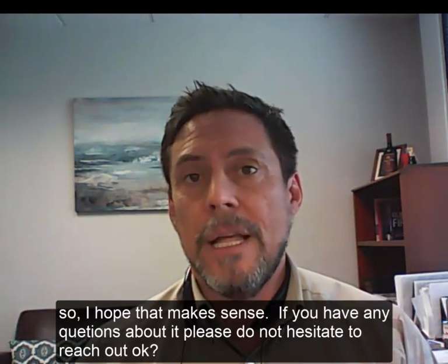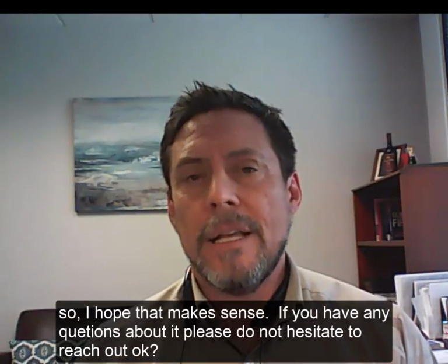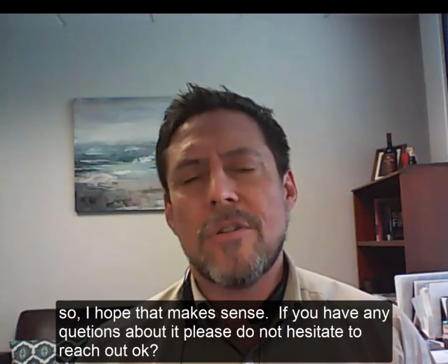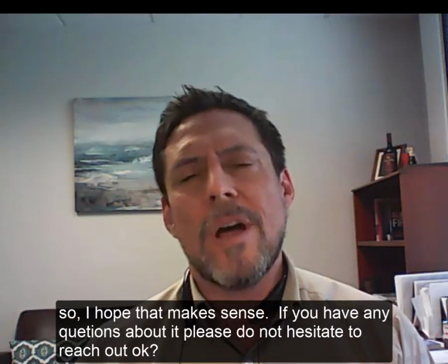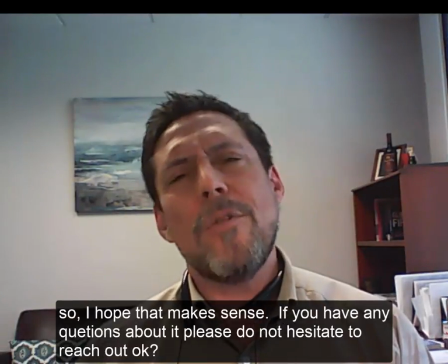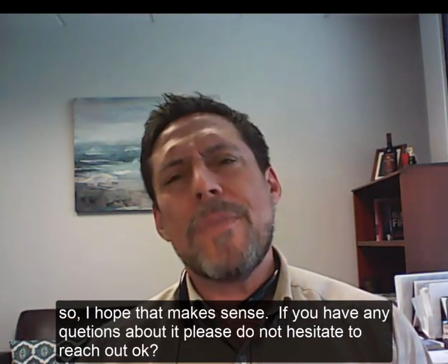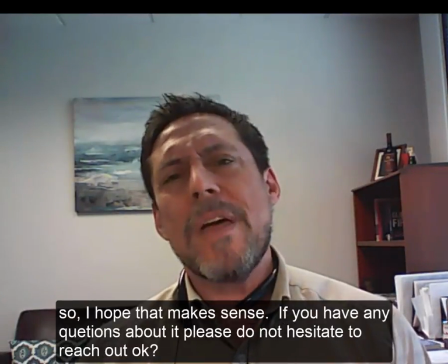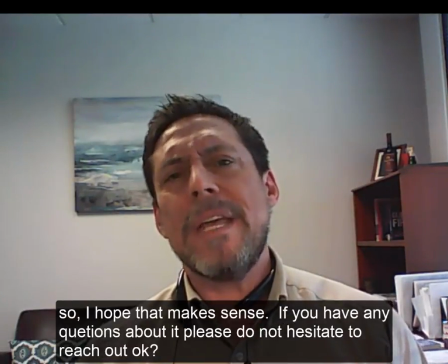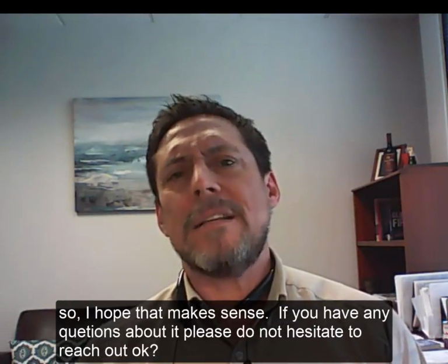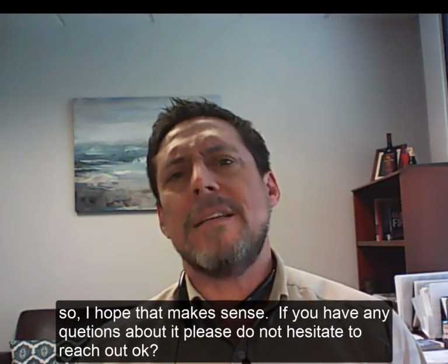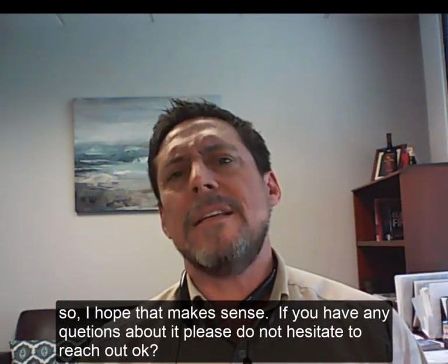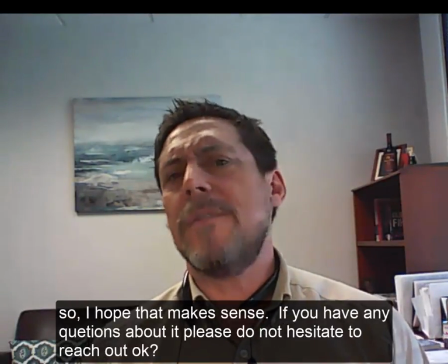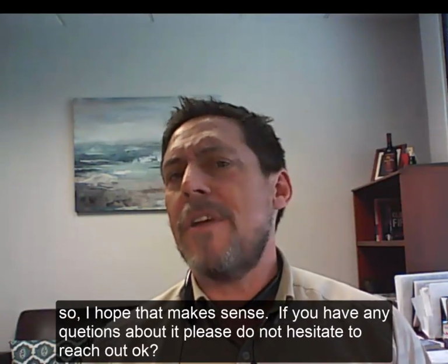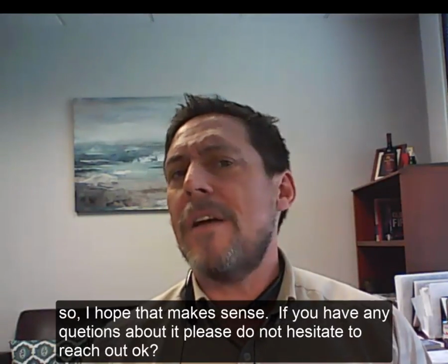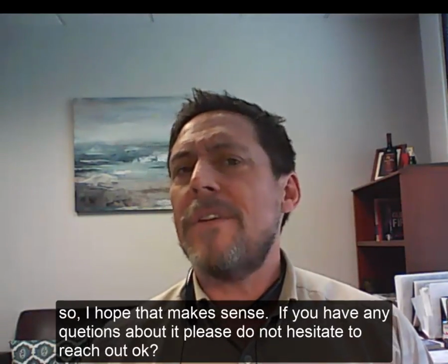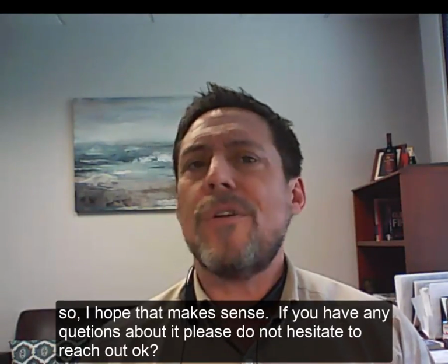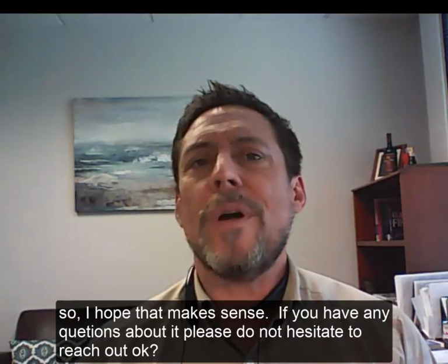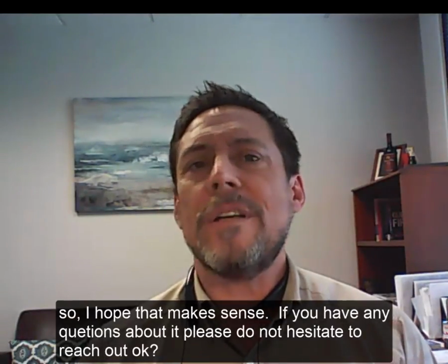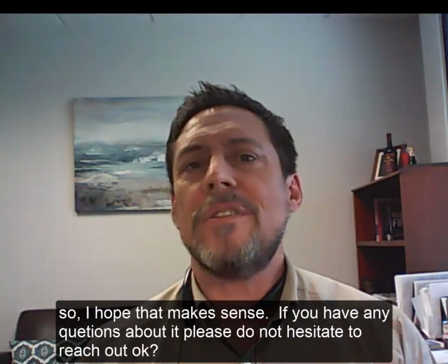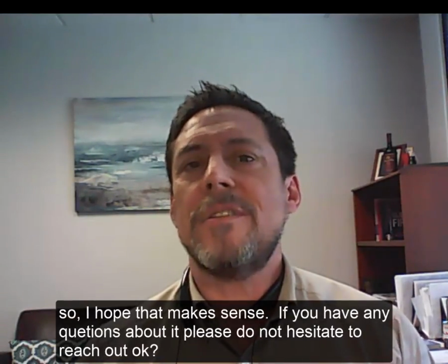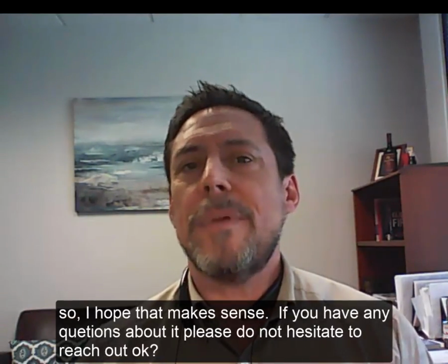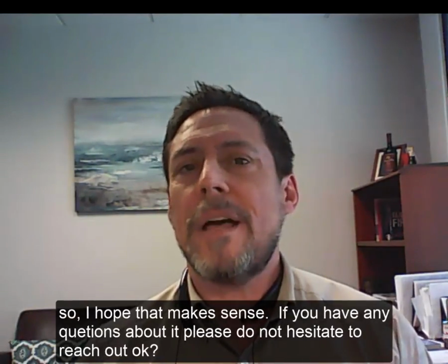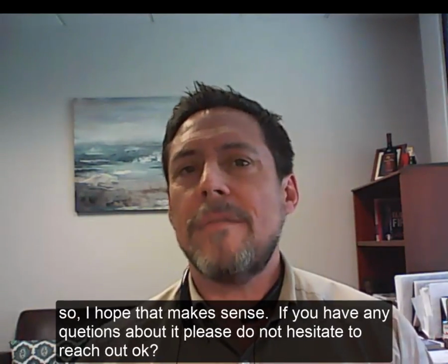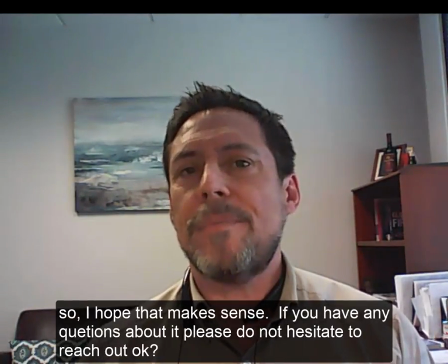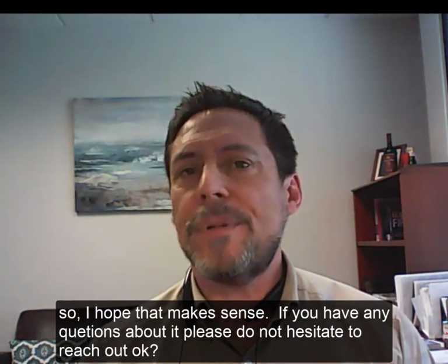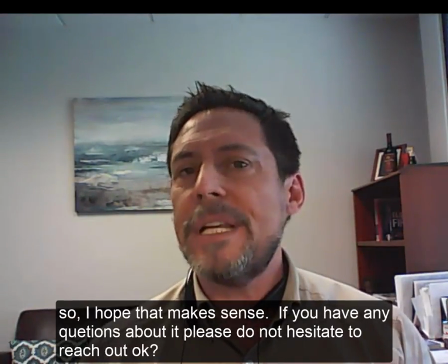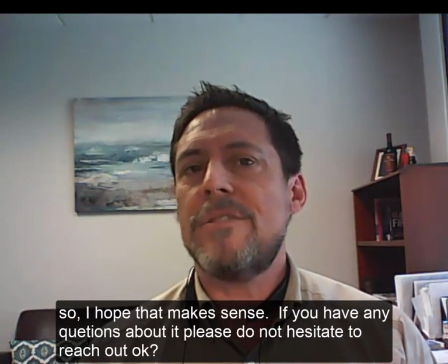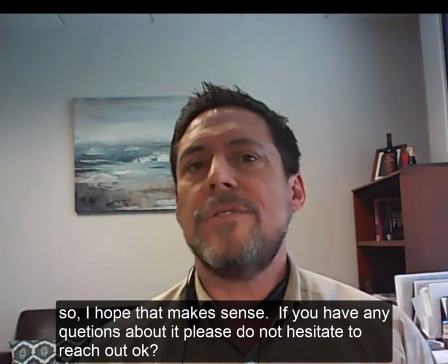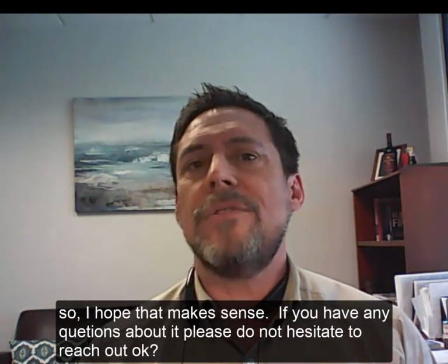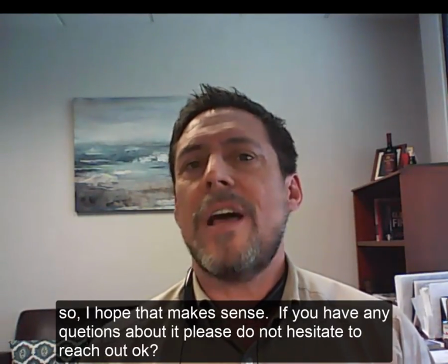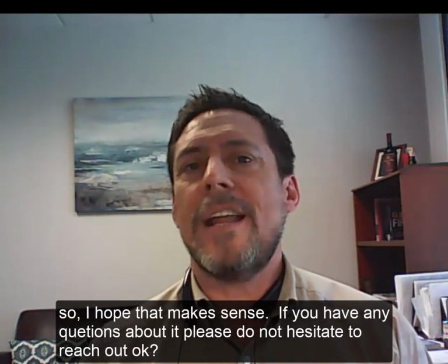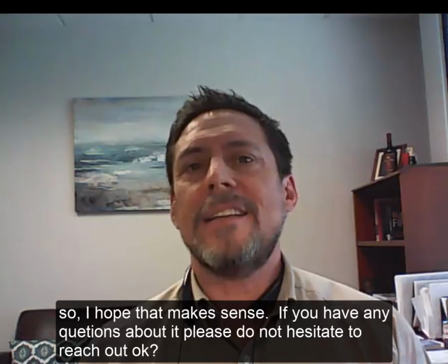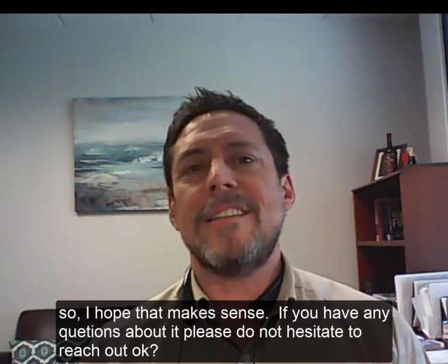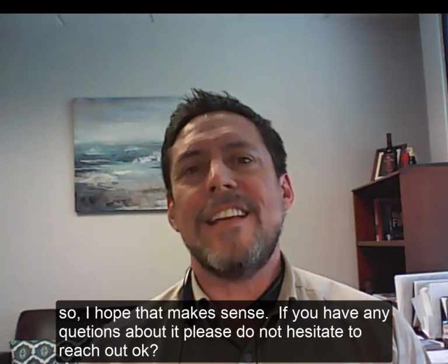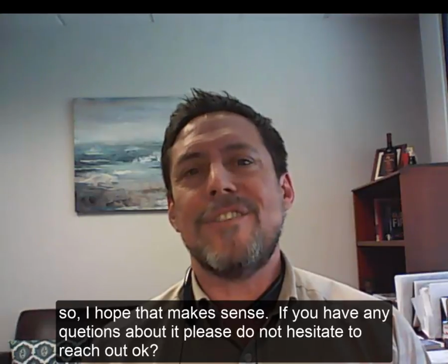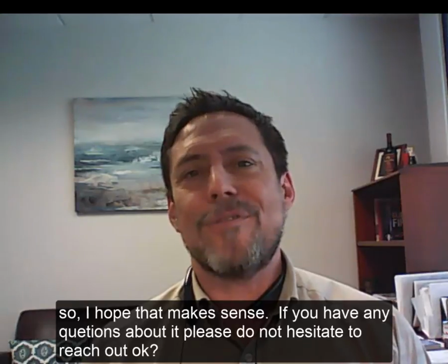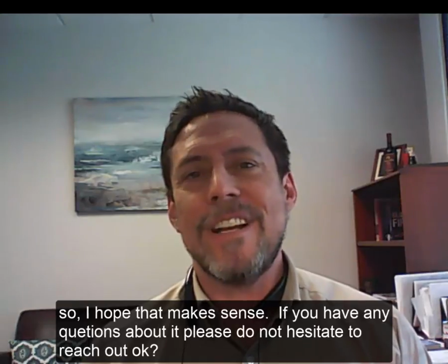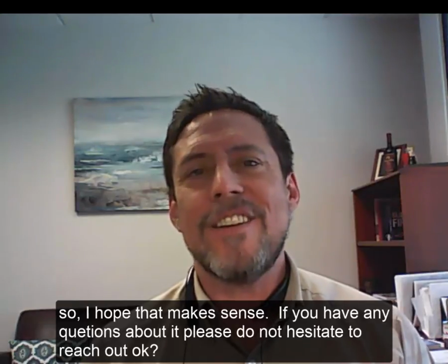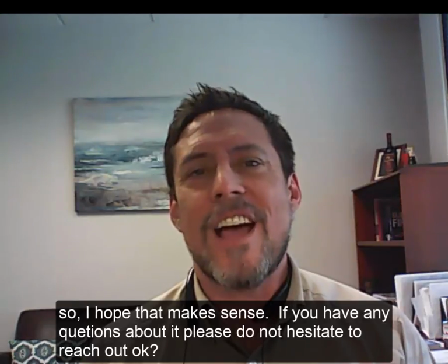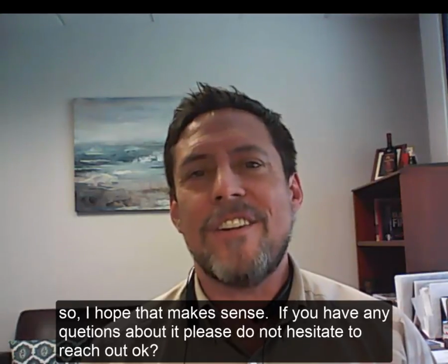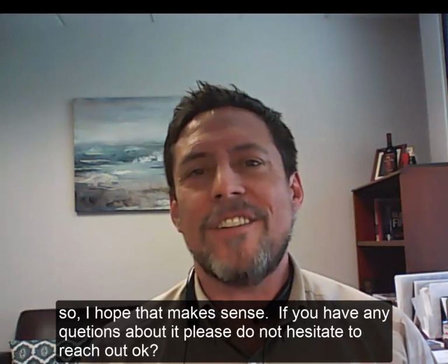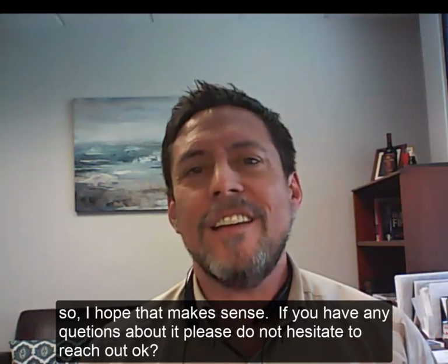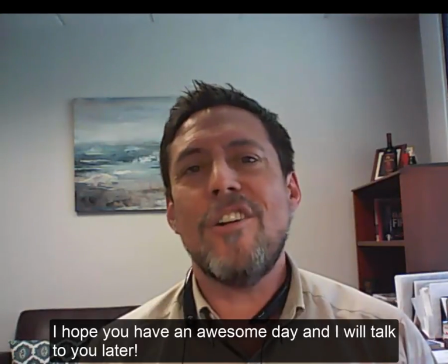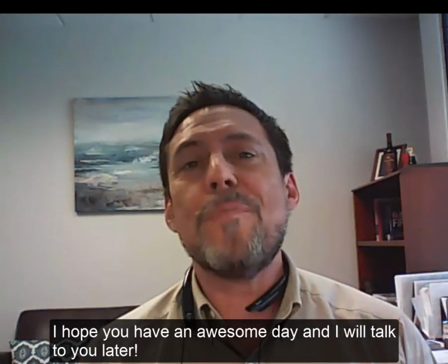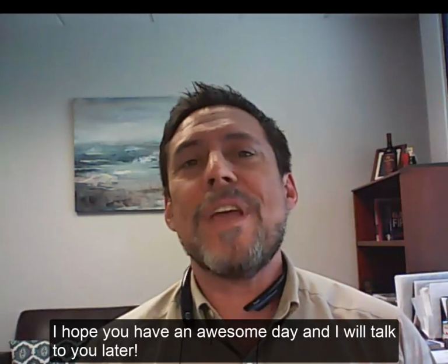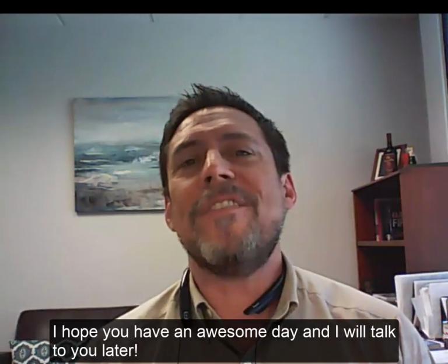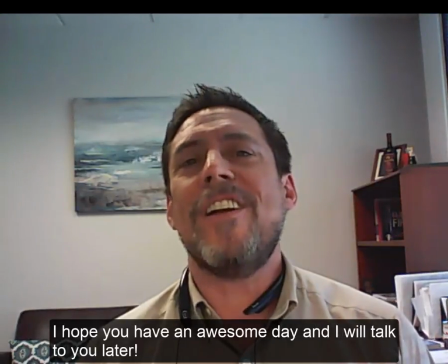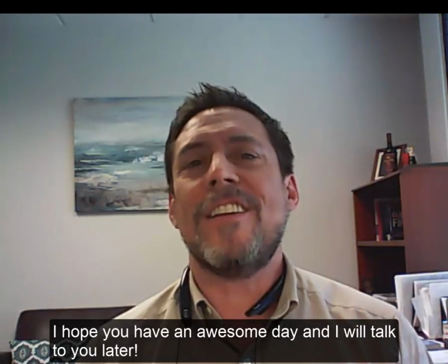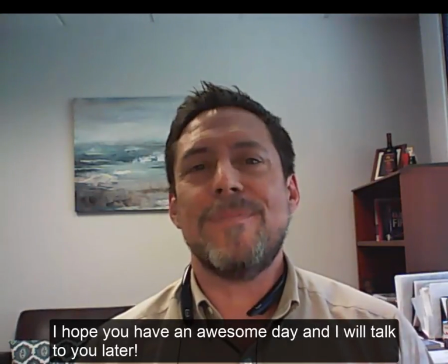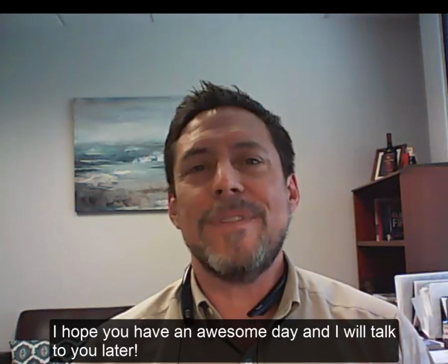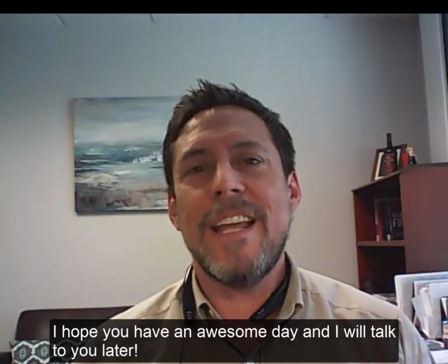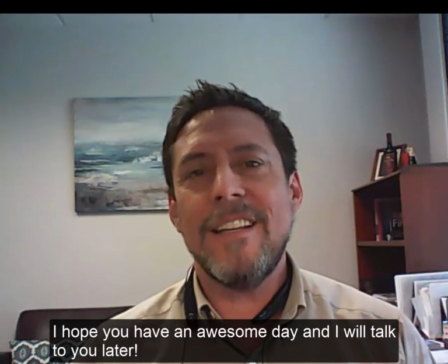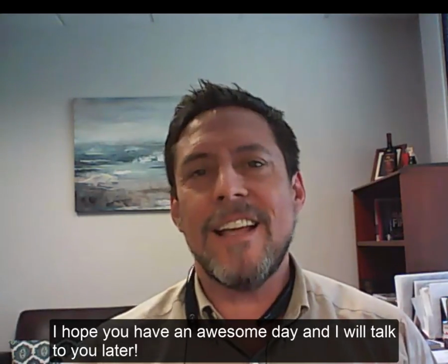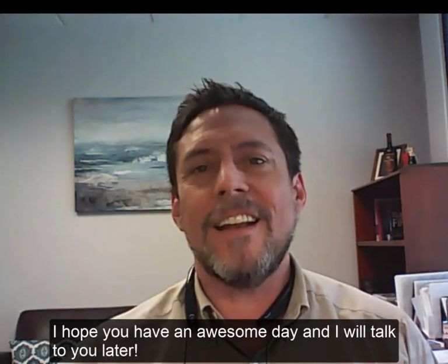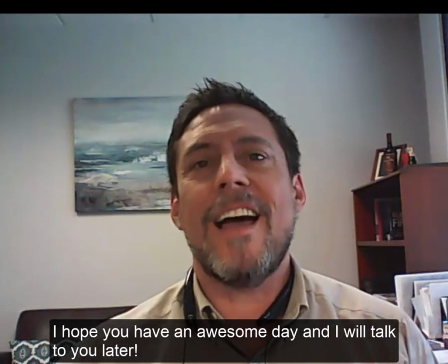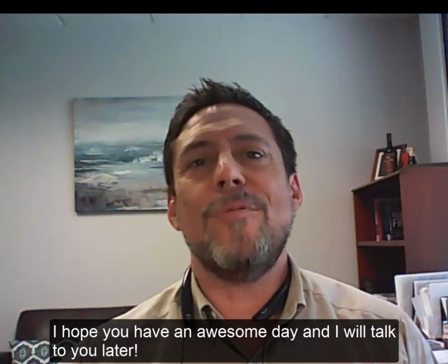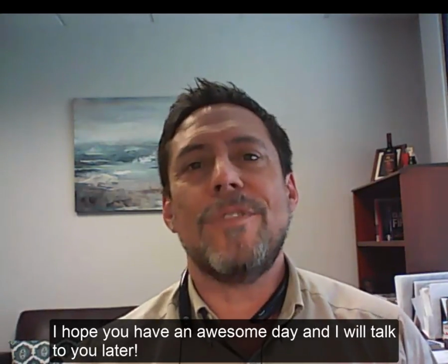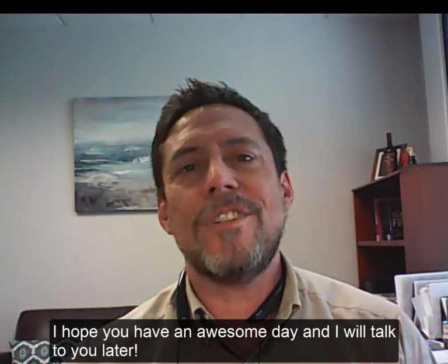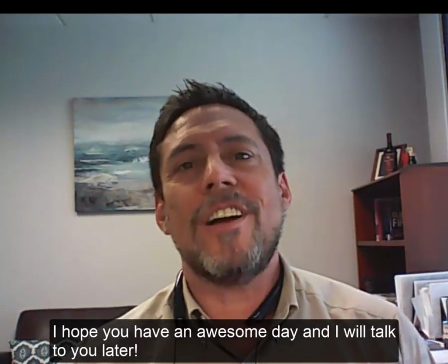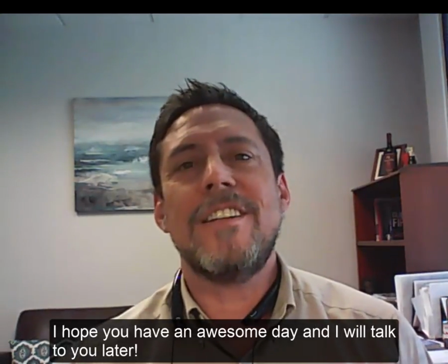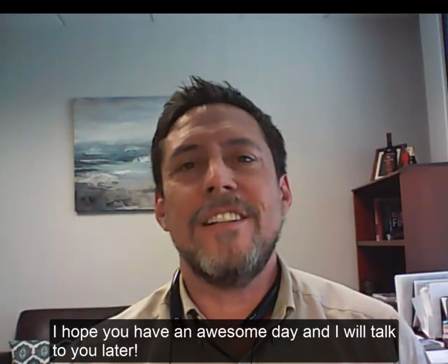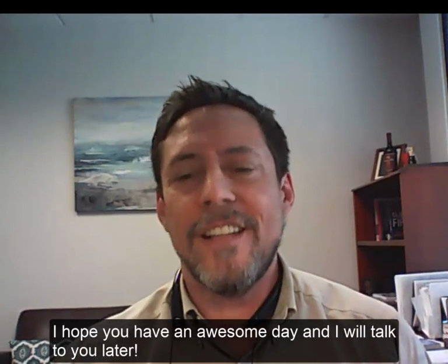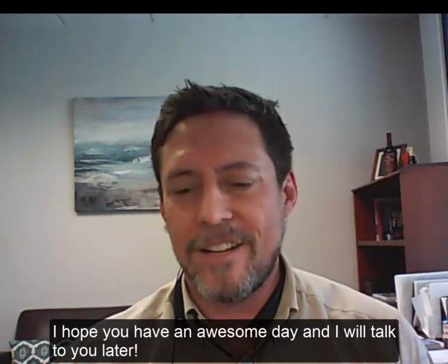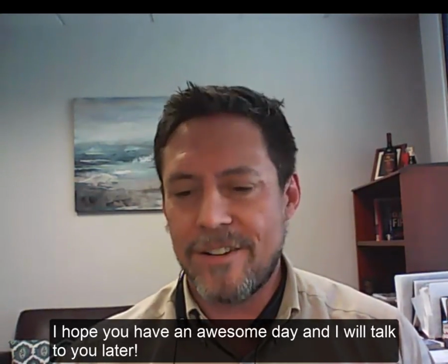So I hope that makes sense. If you have any questions about it, please do not hesitate to reach out. Hope you have an awesome day, and I will talk to you later.